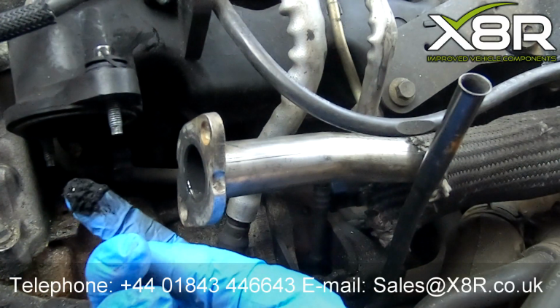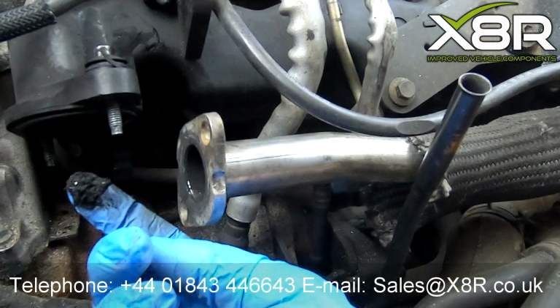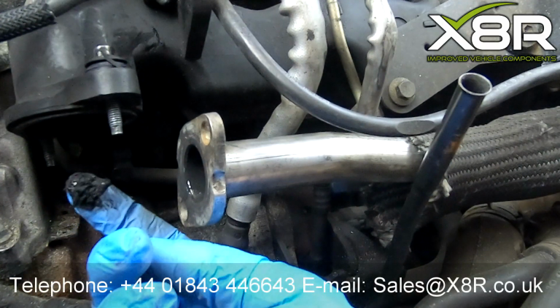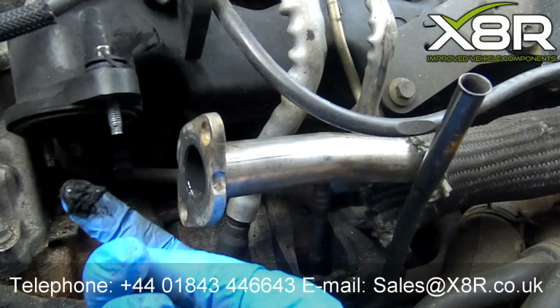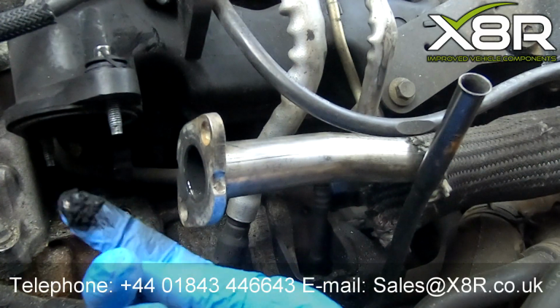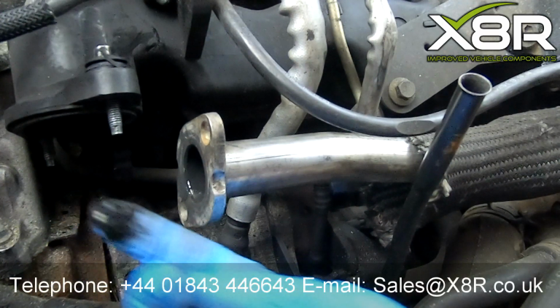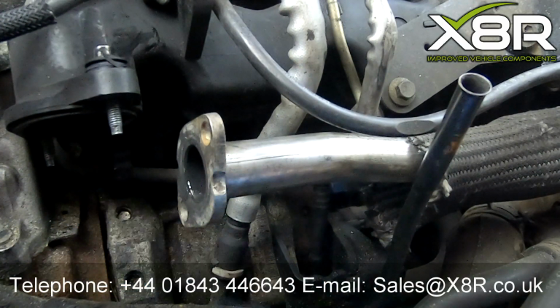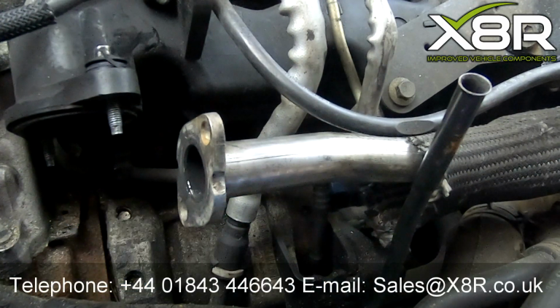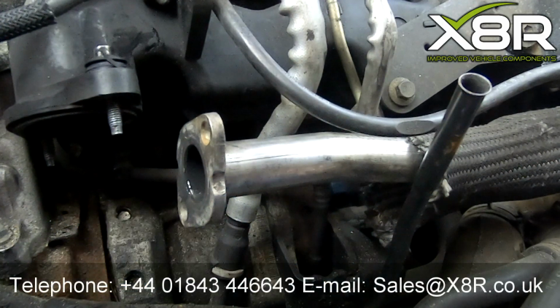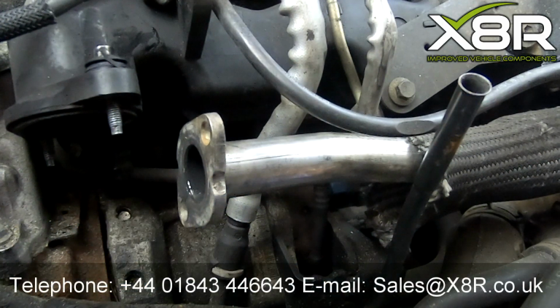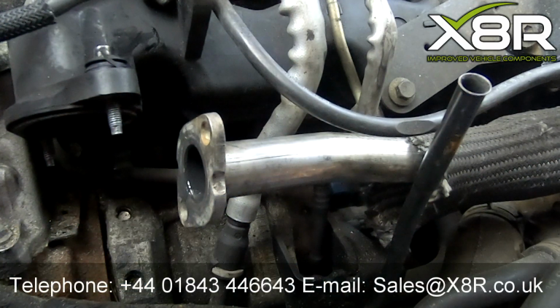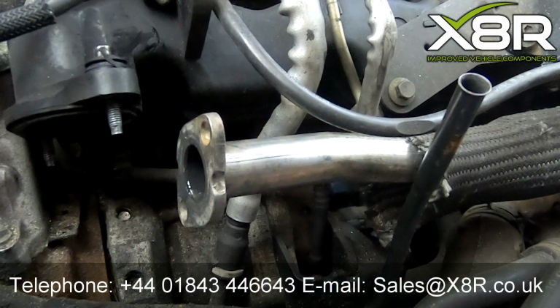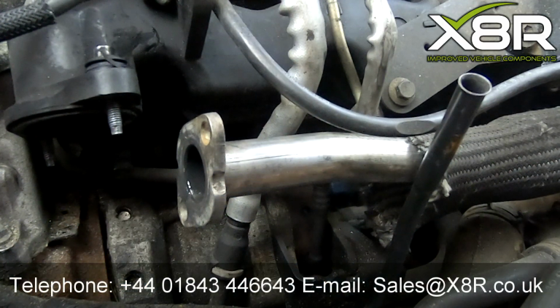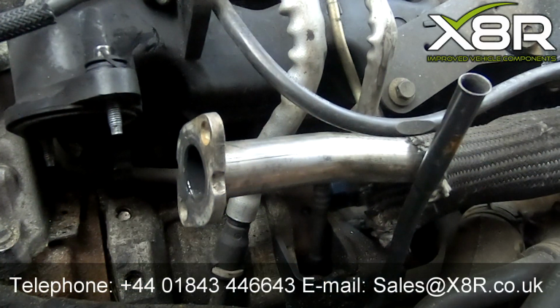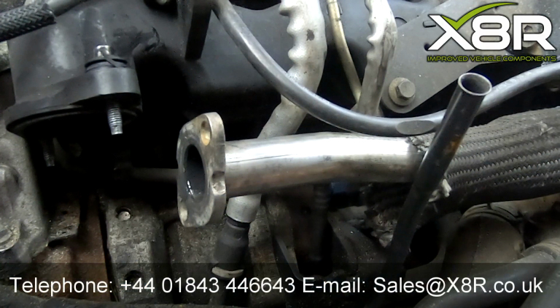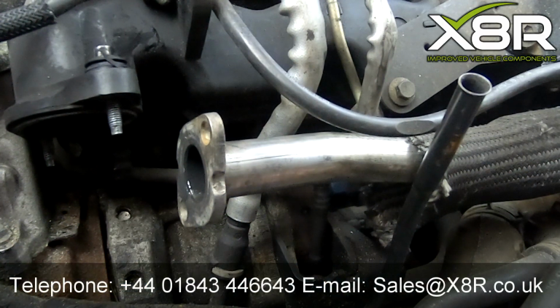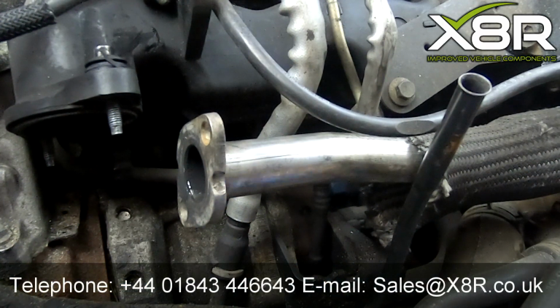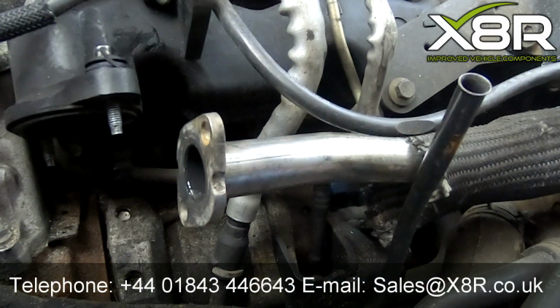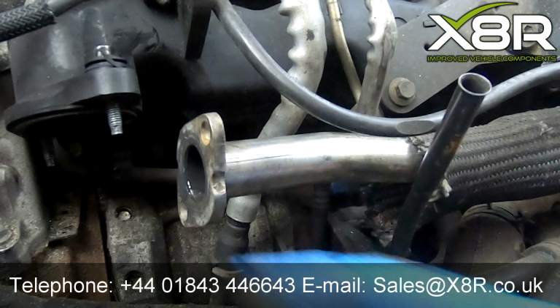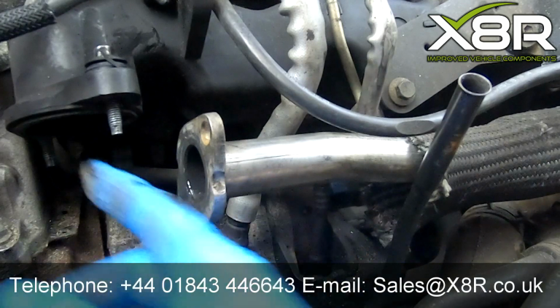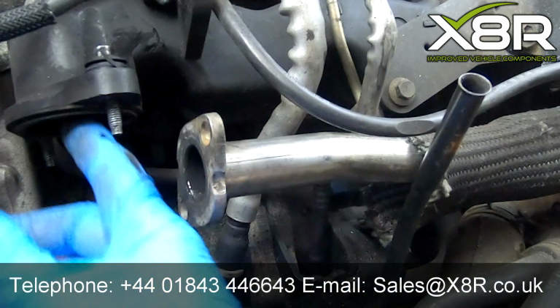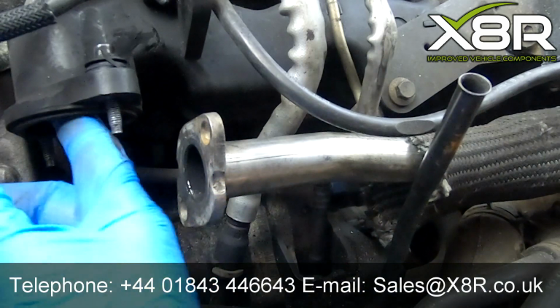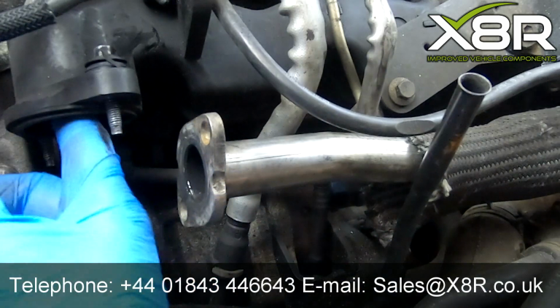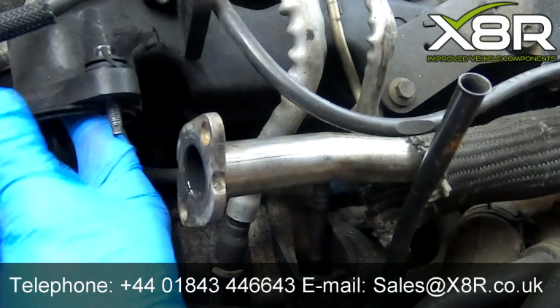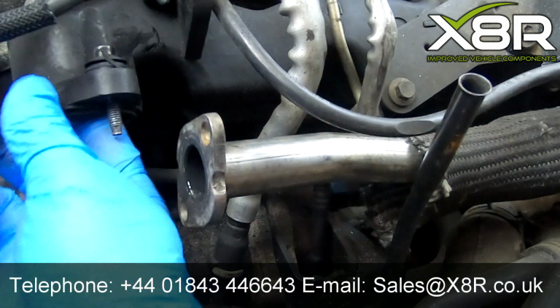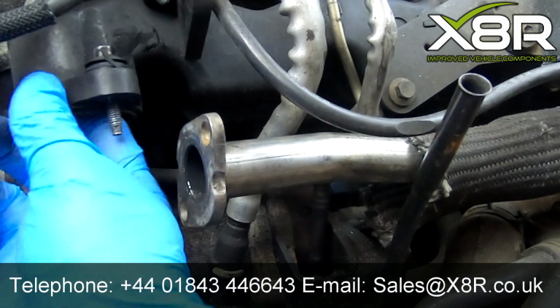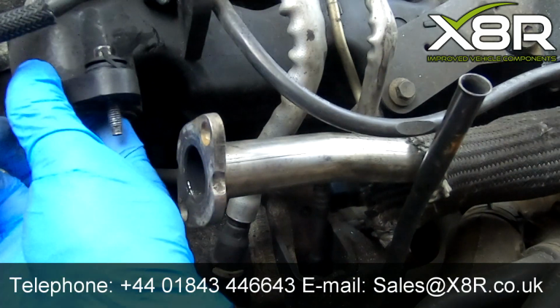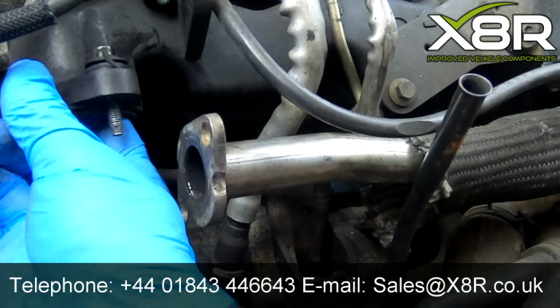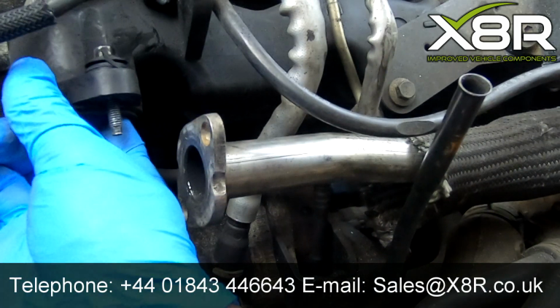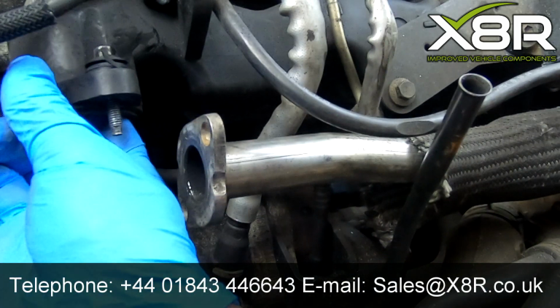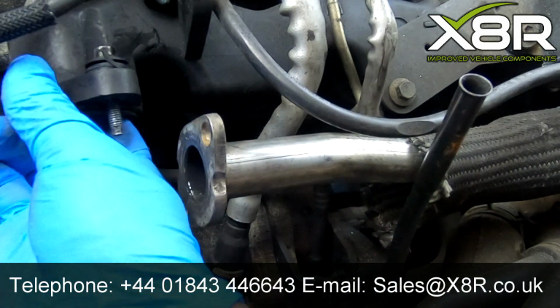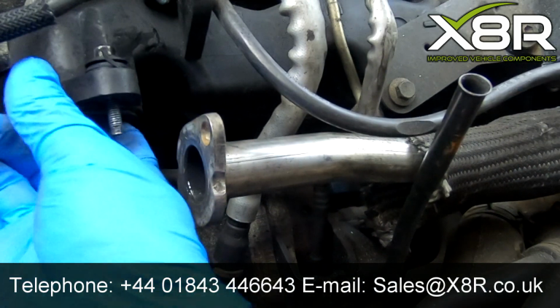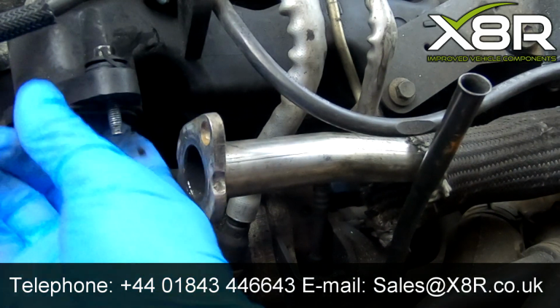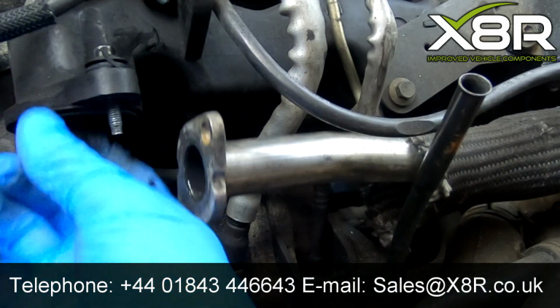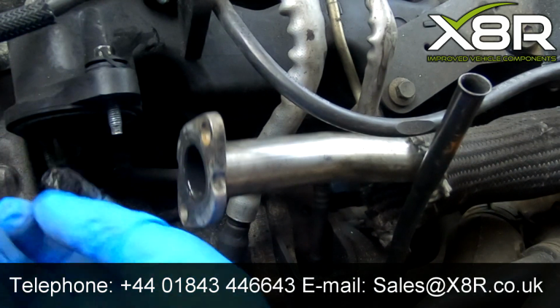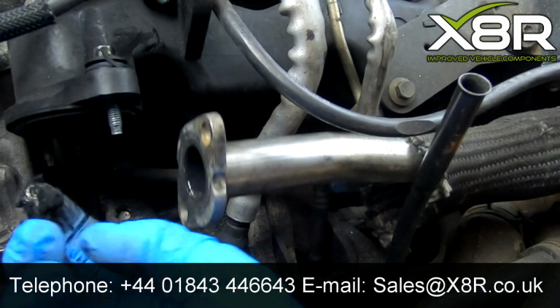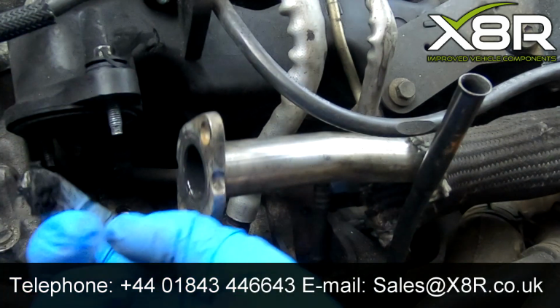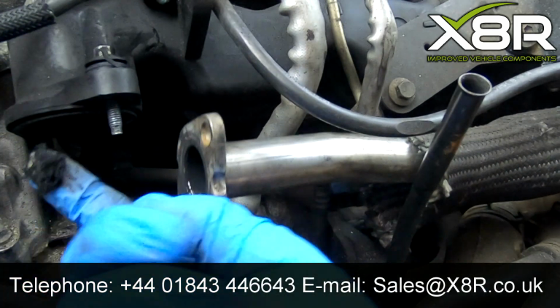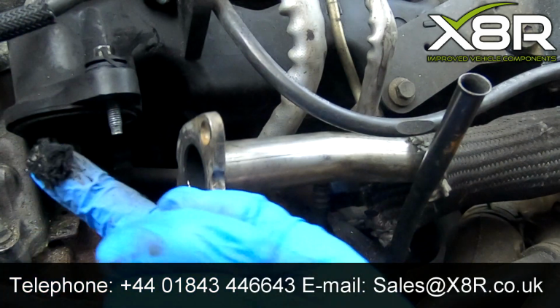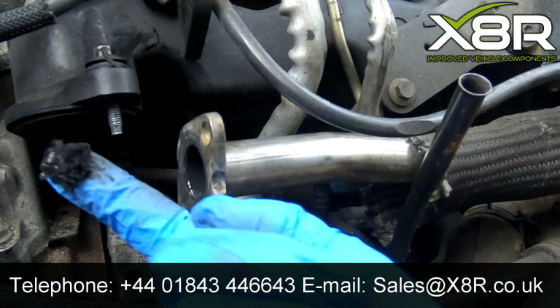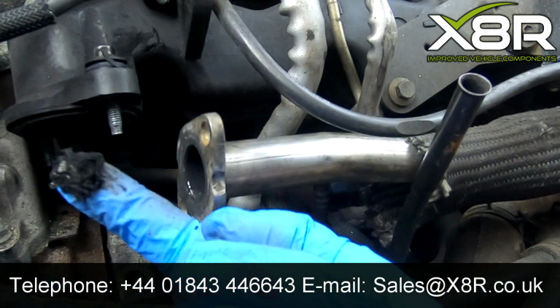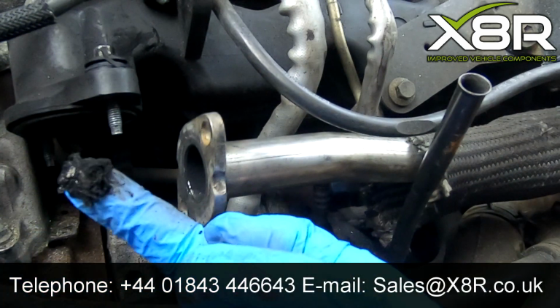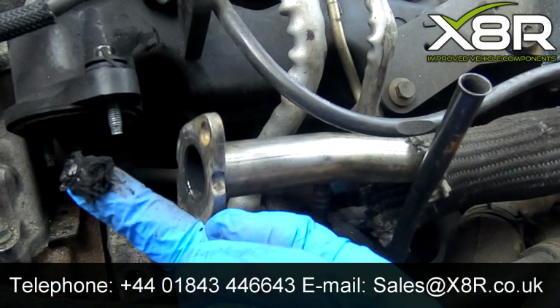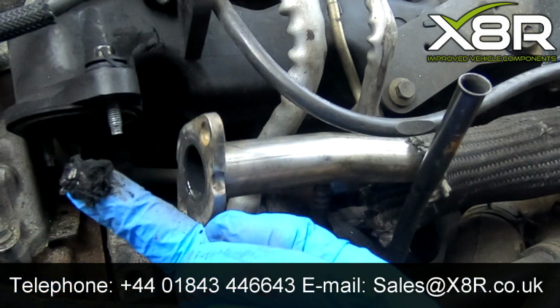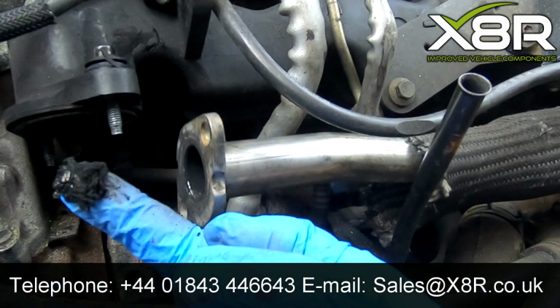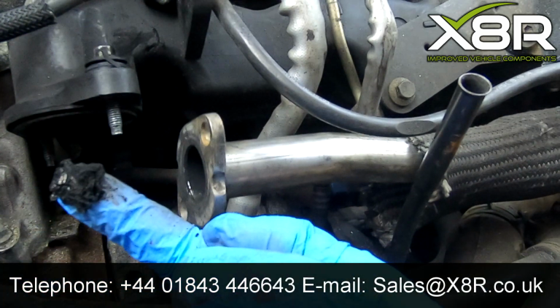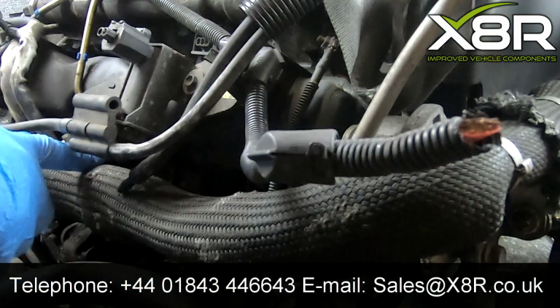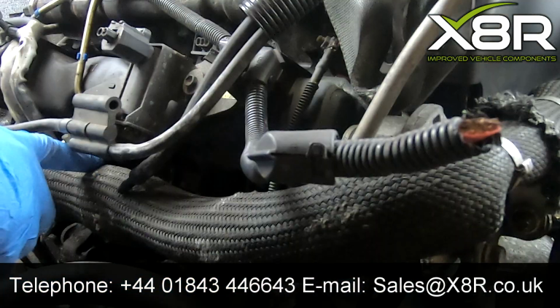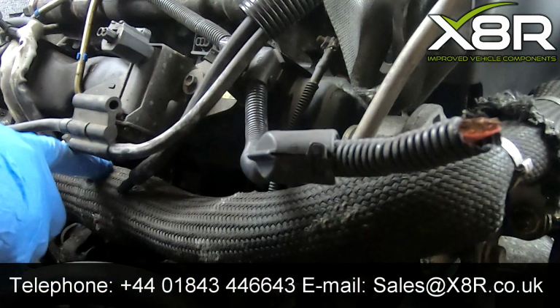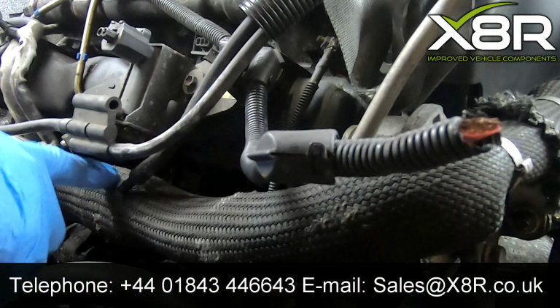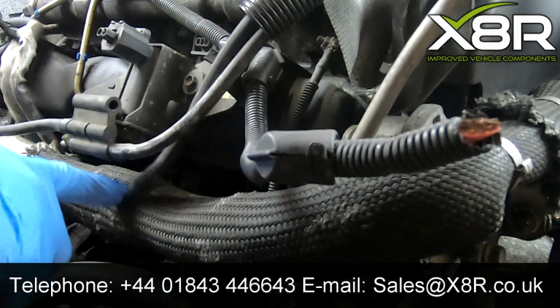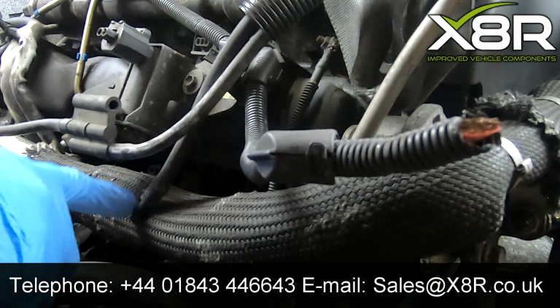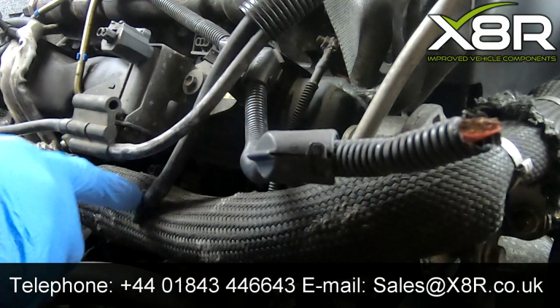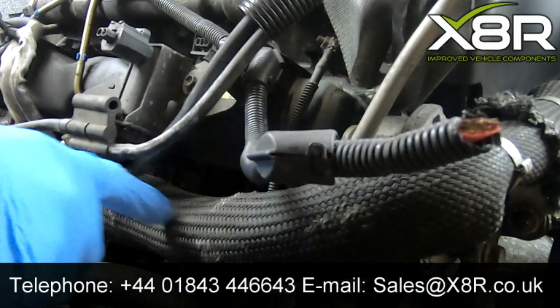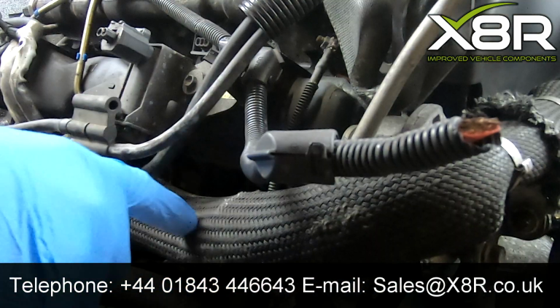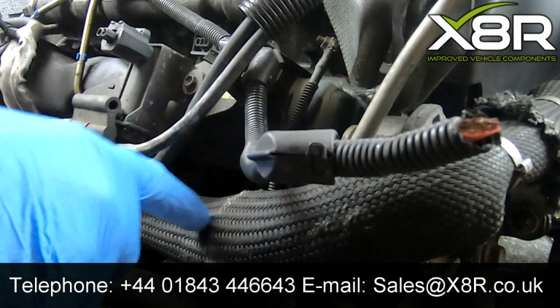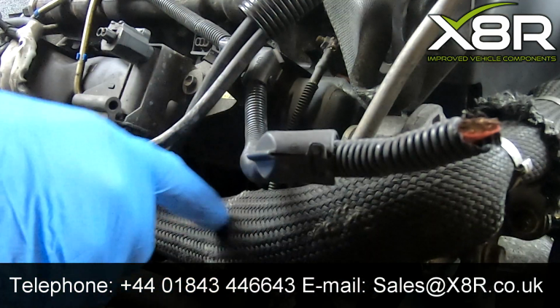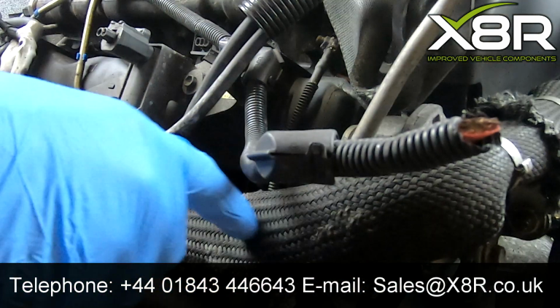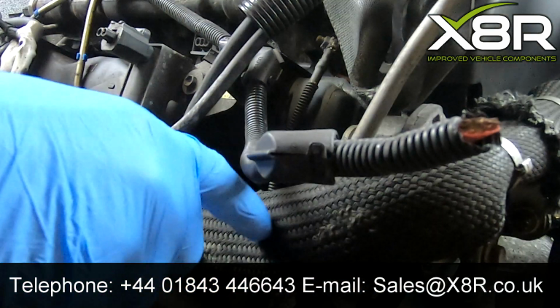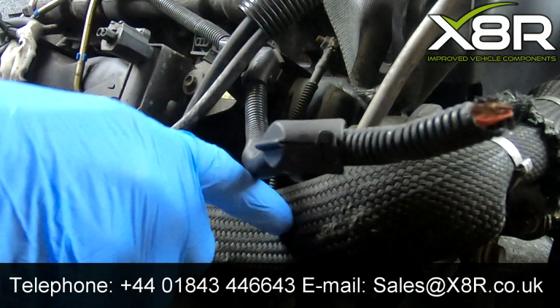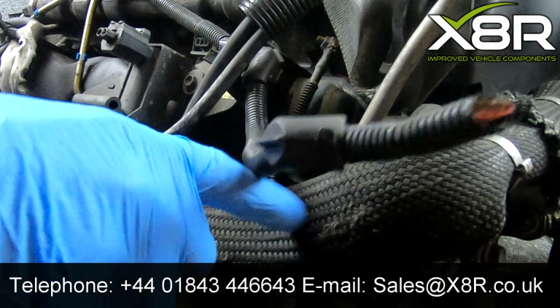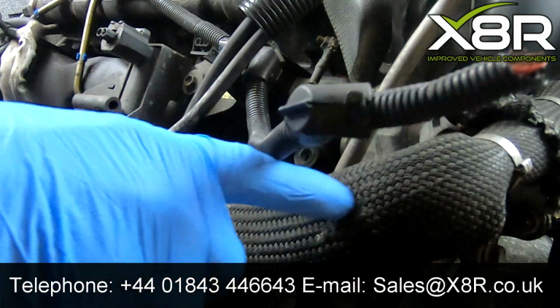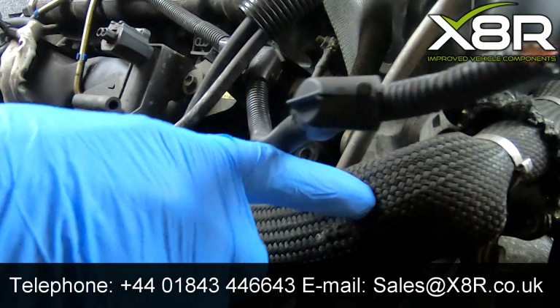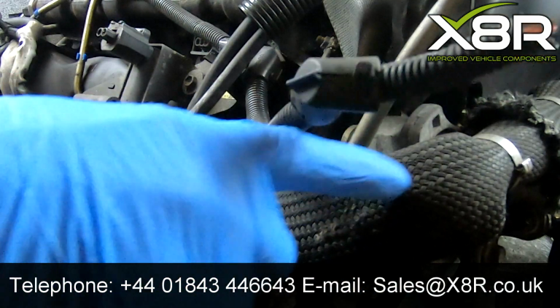You can see here carbon deposits within the intake manifold. Do what you can to remove any build-ups.